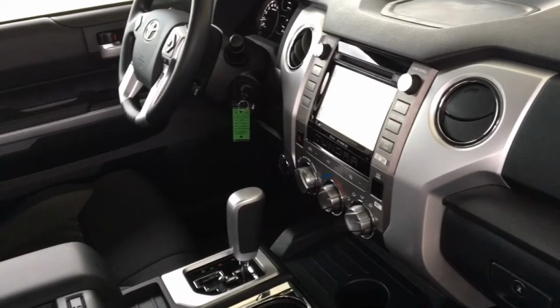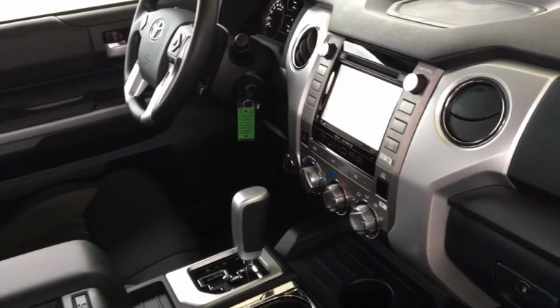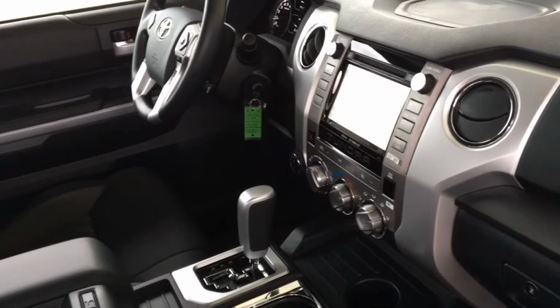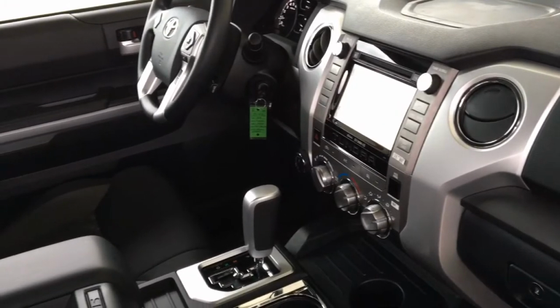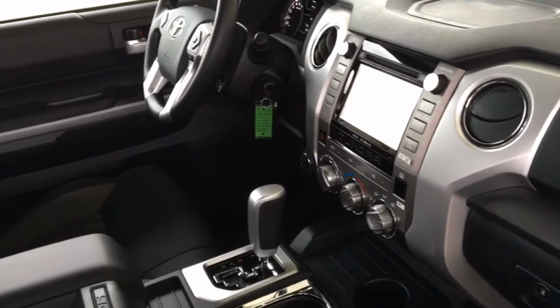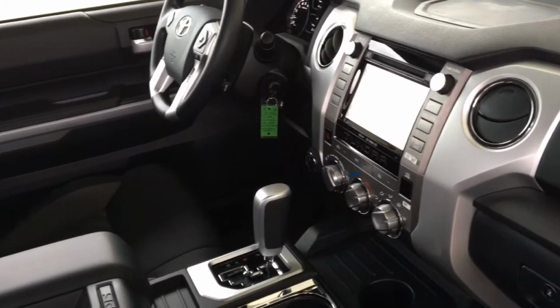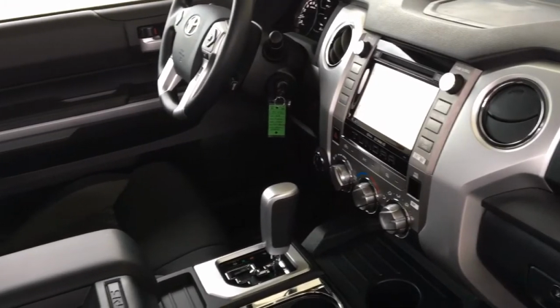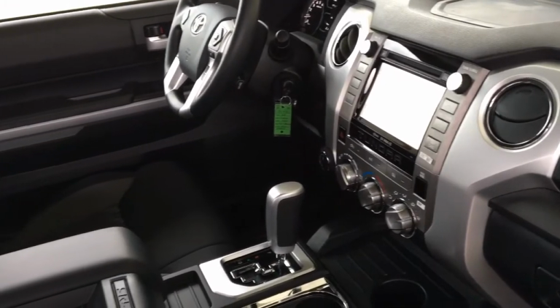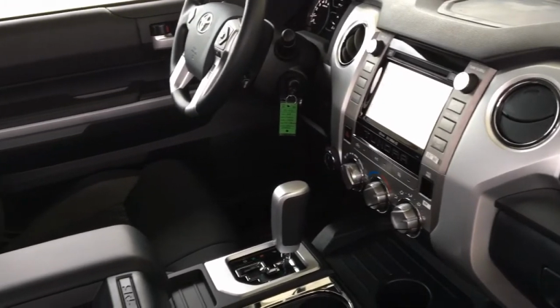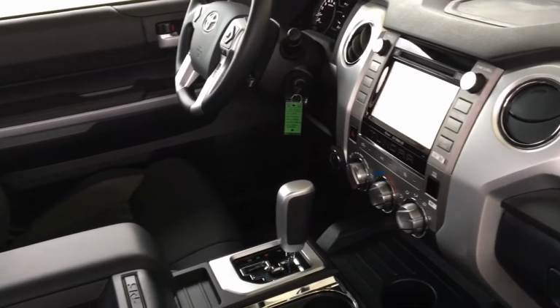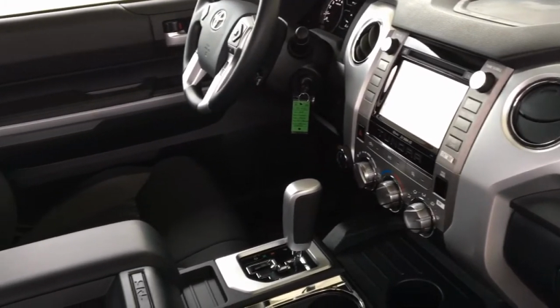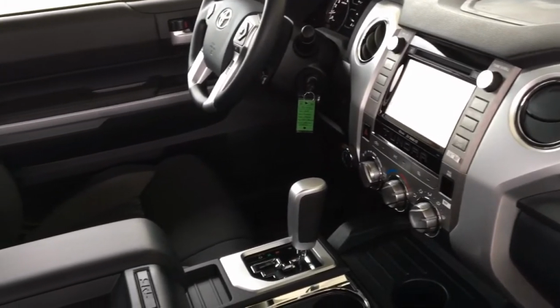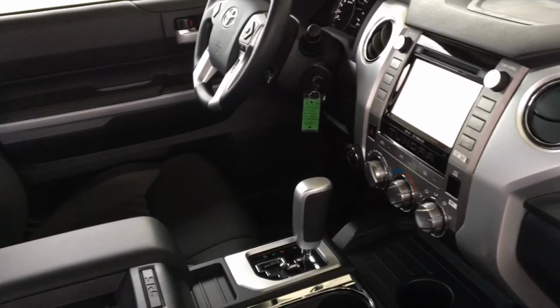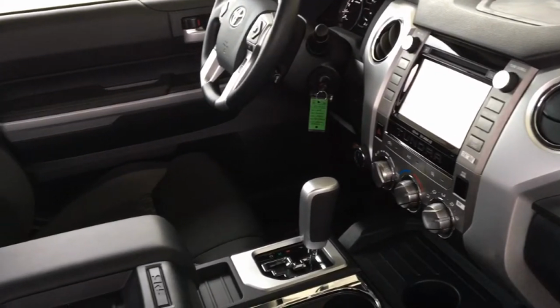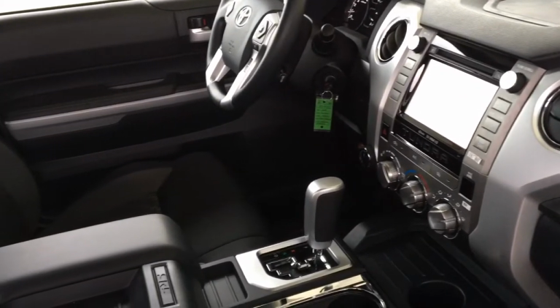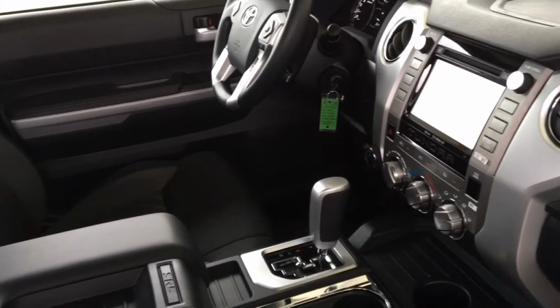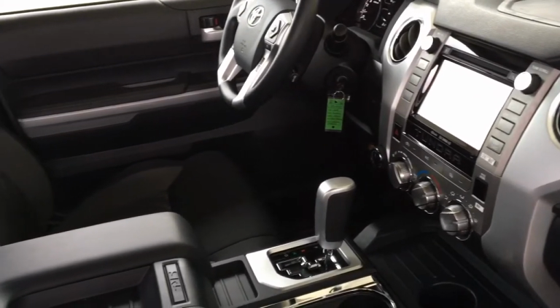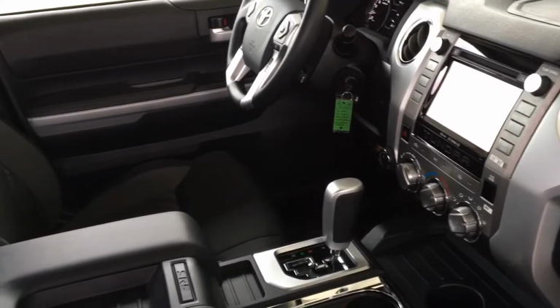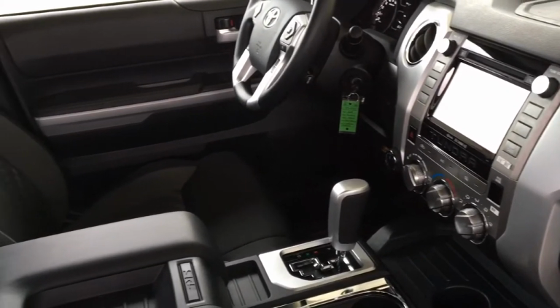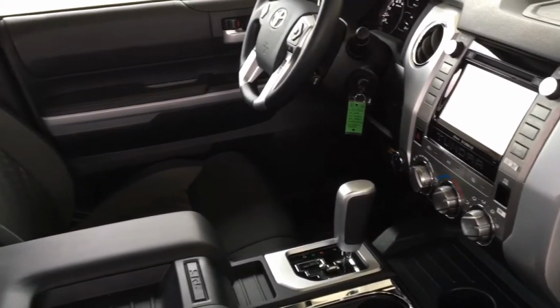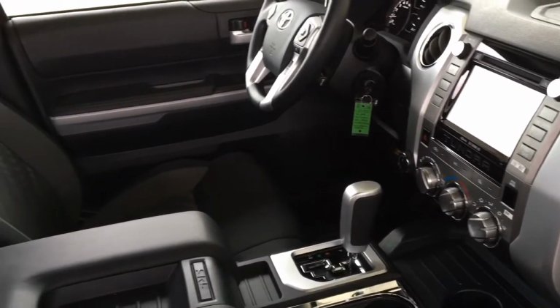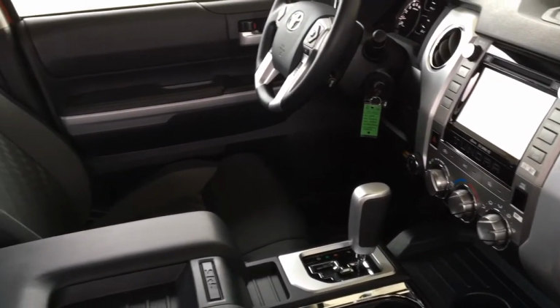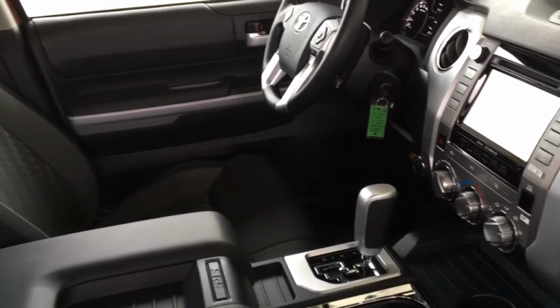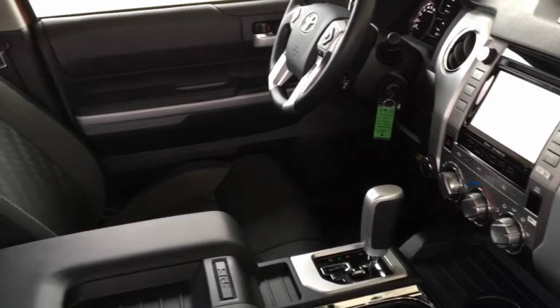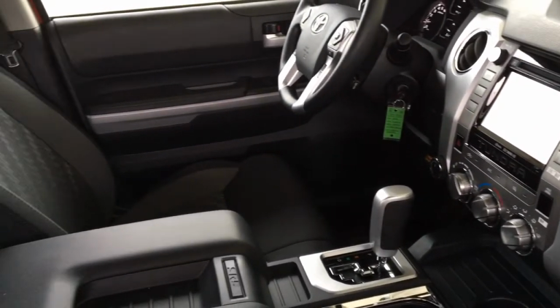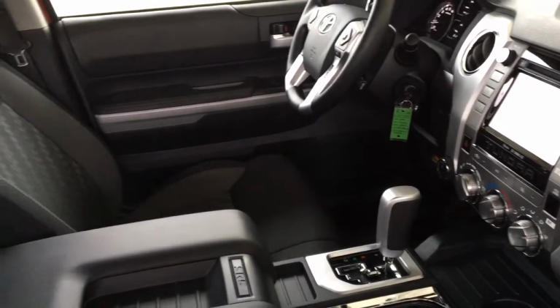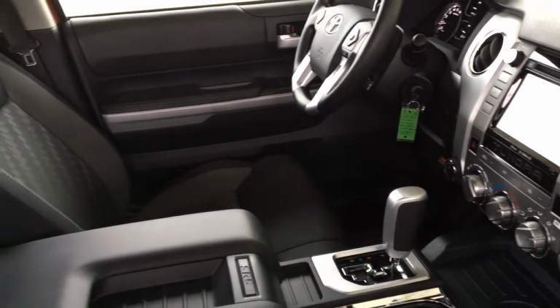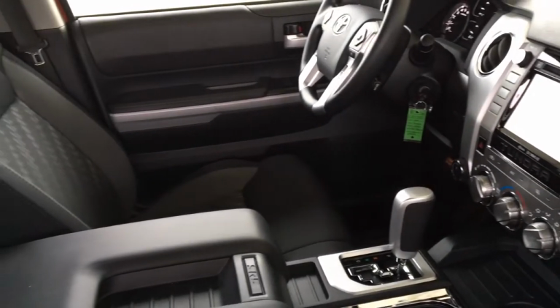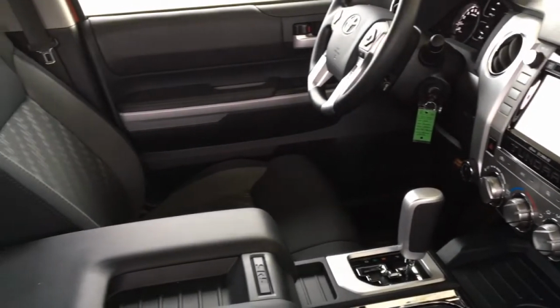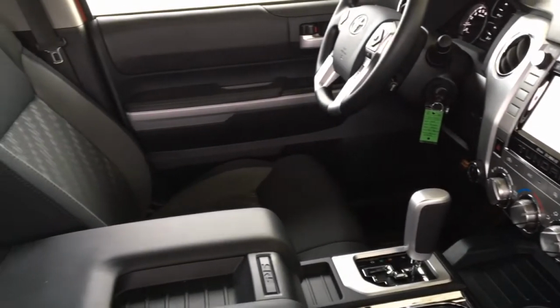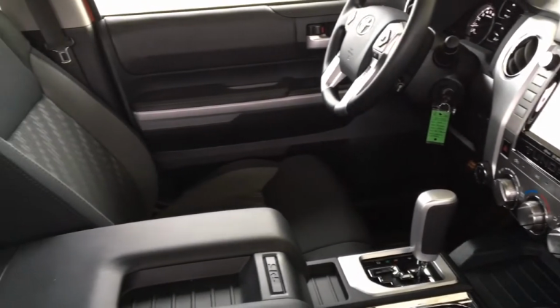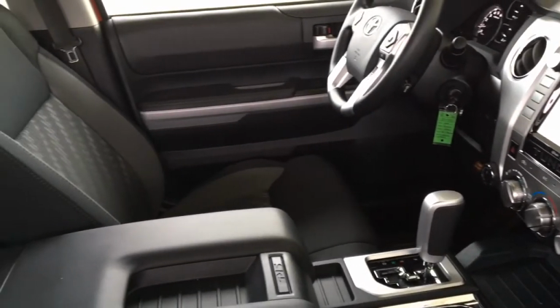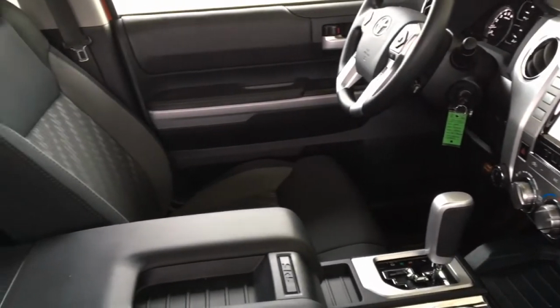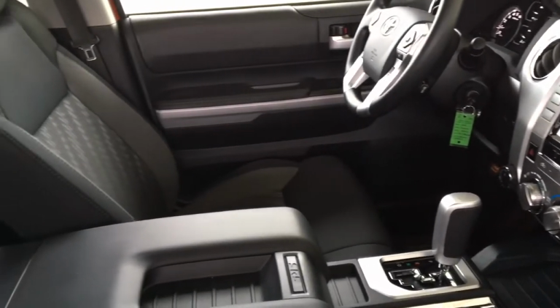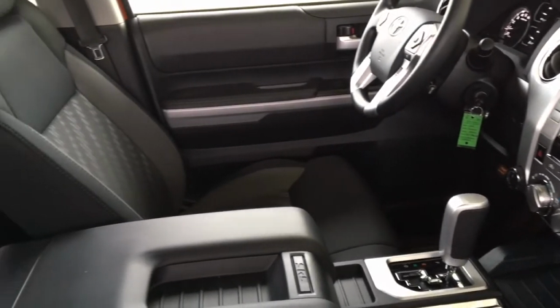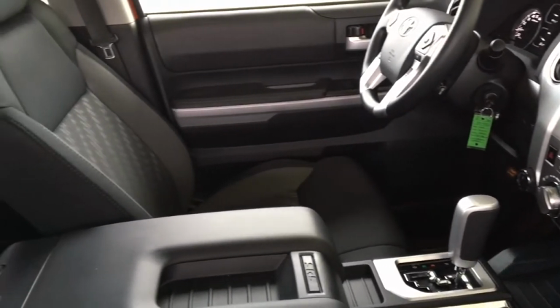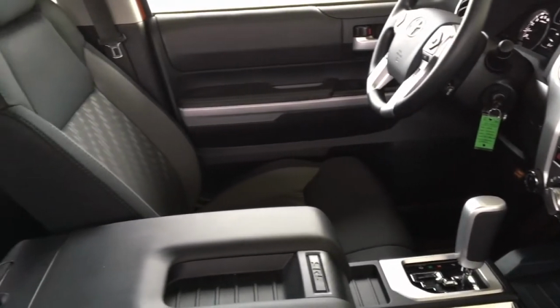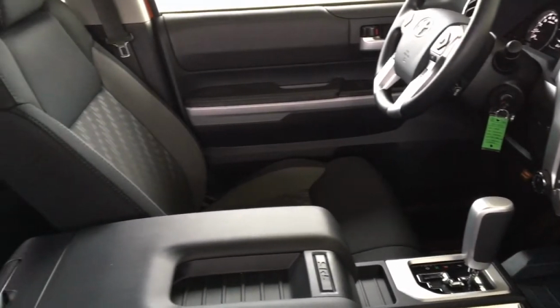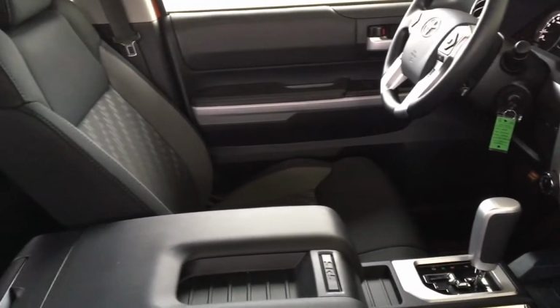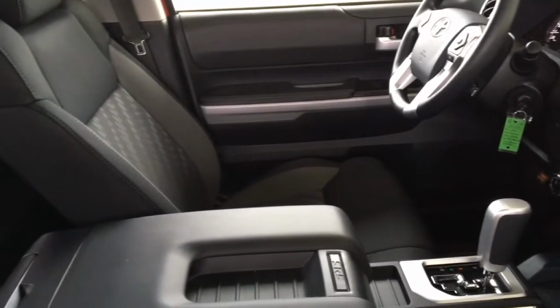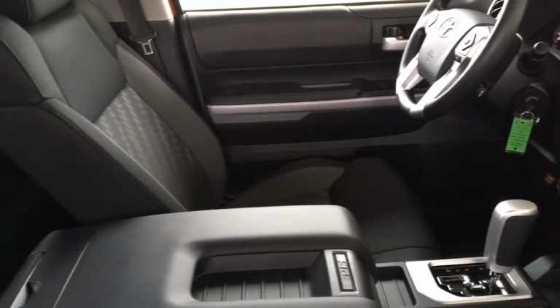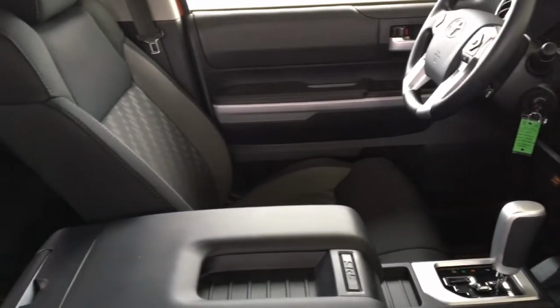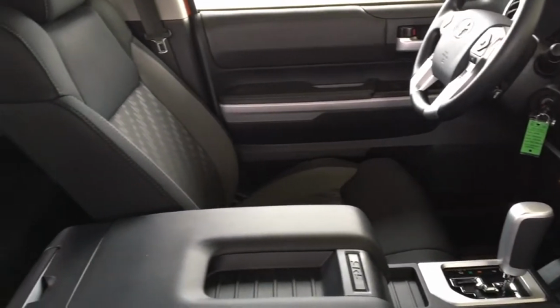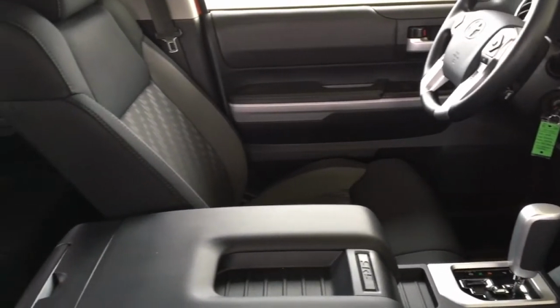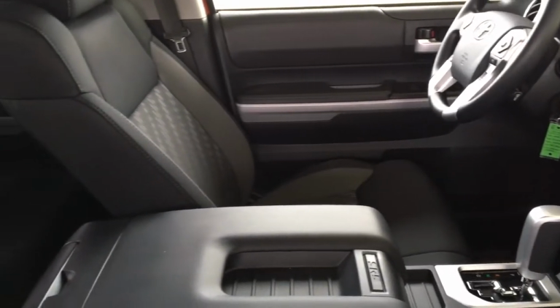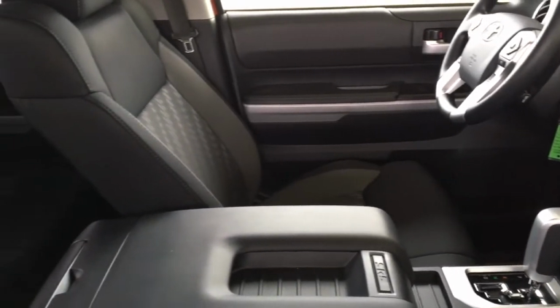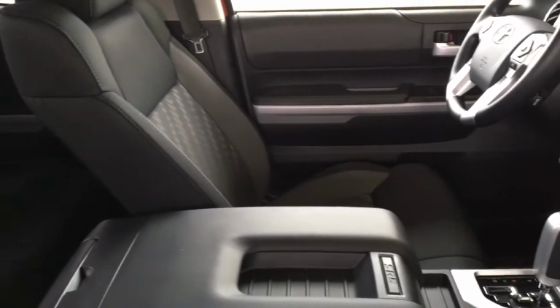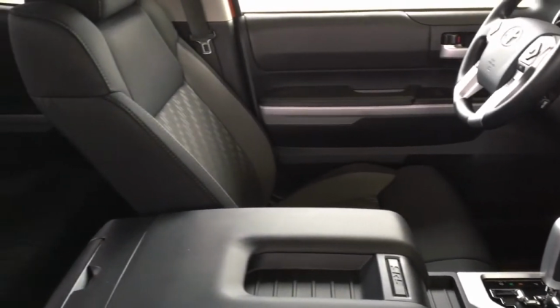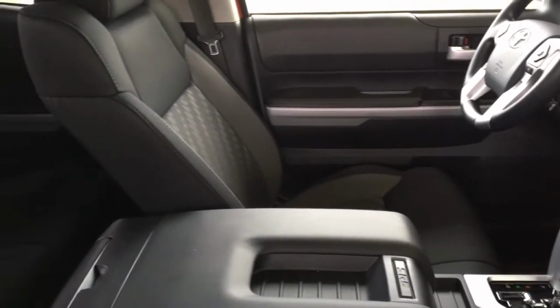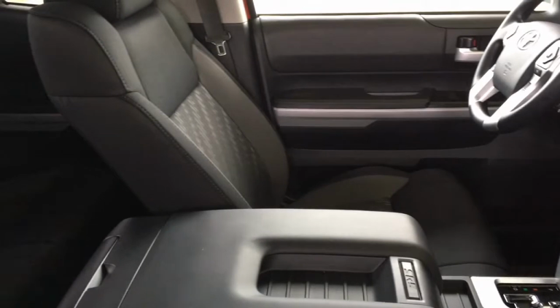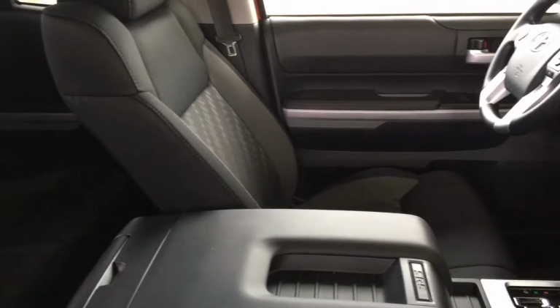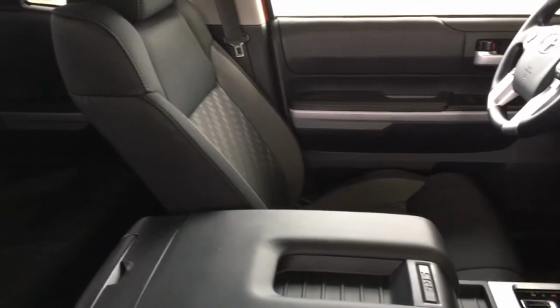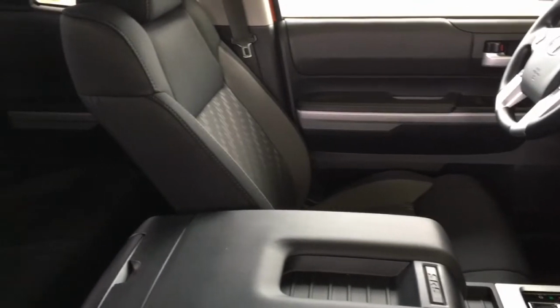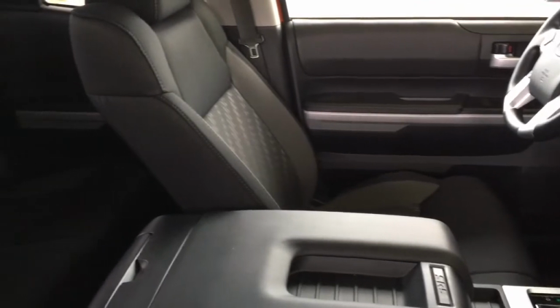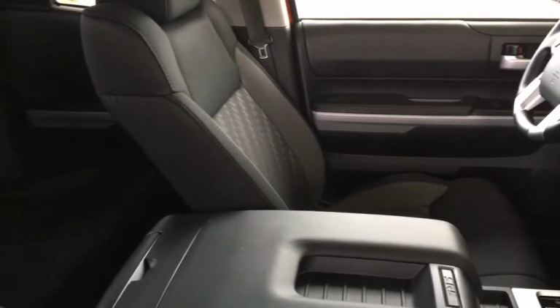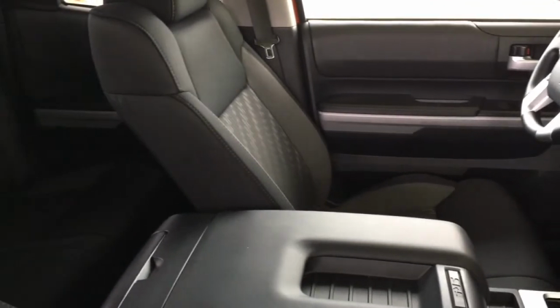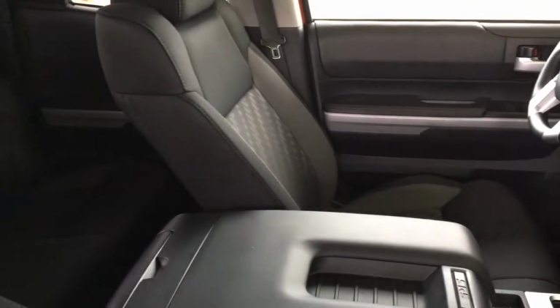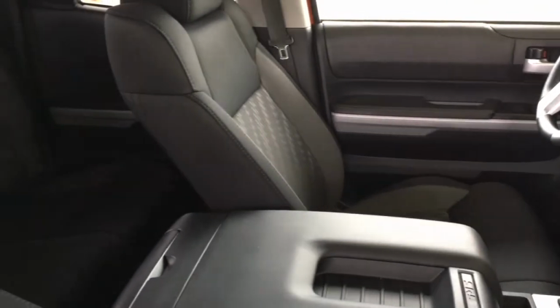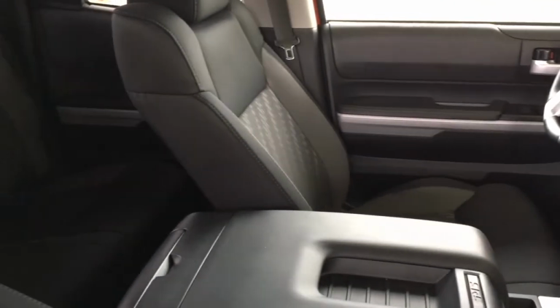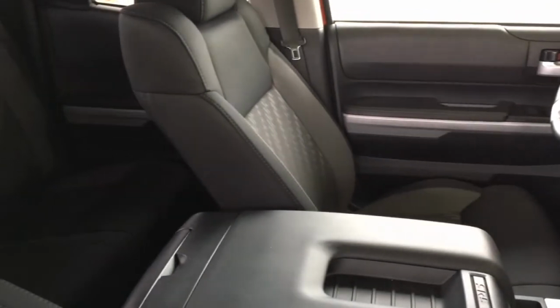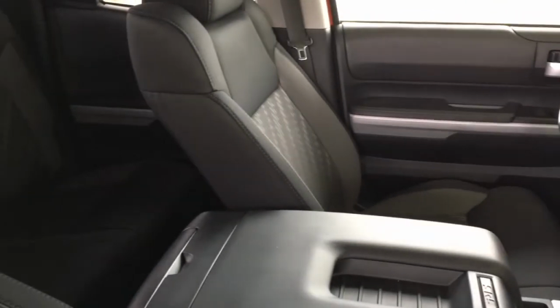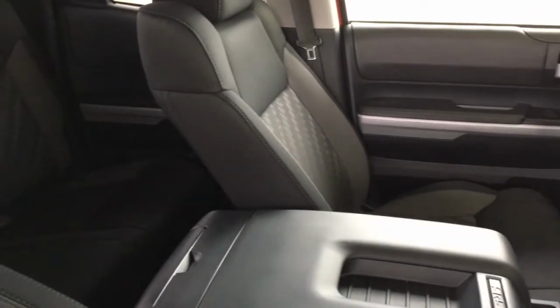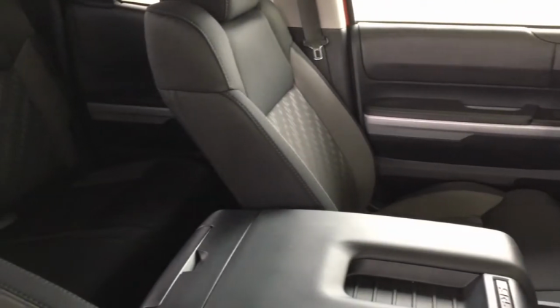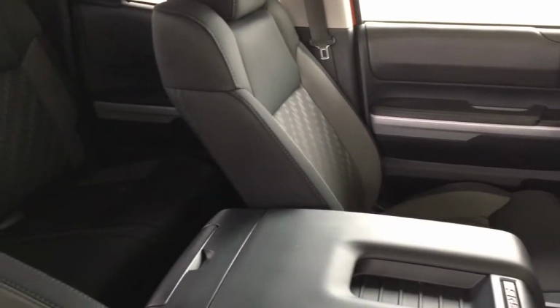The Tundra offers considerable room in the back for passenger seating, or fold up the seats and use the area for additional carrying capacity.